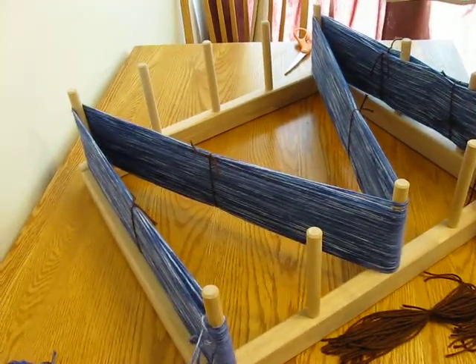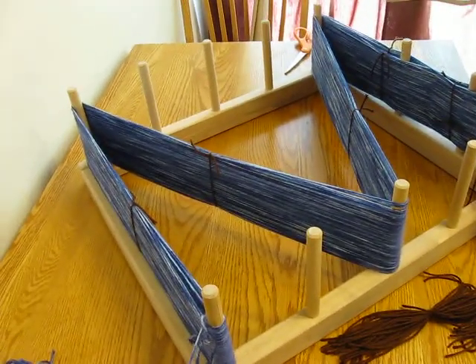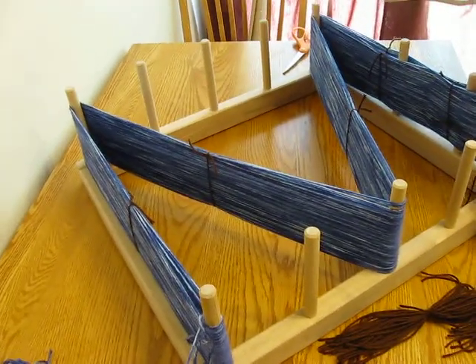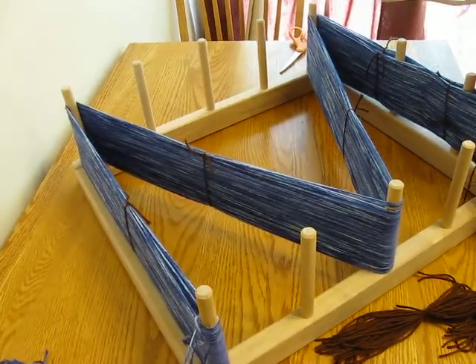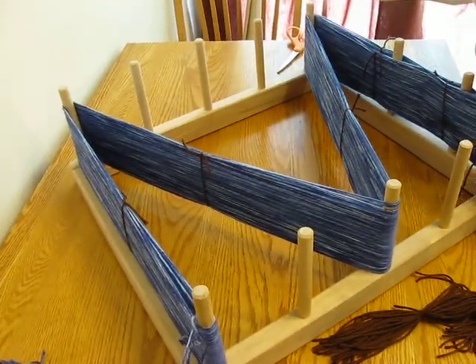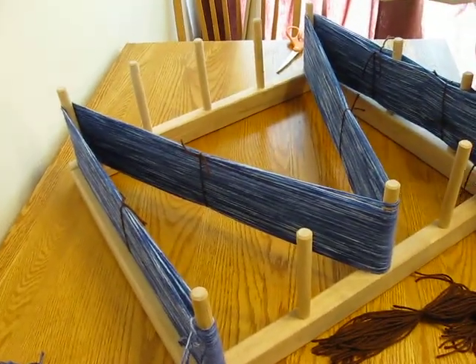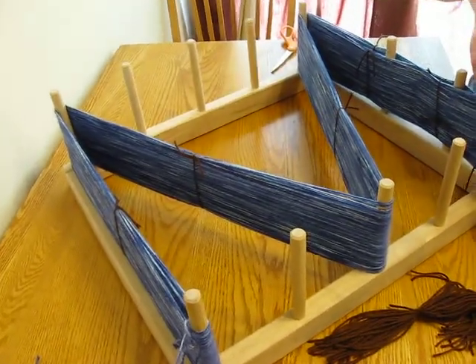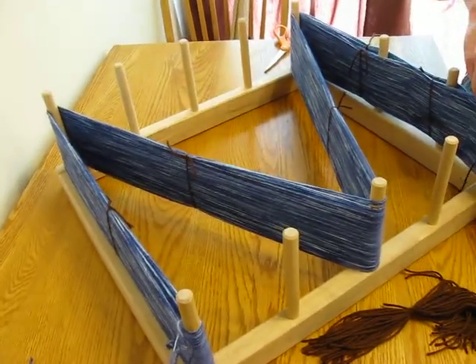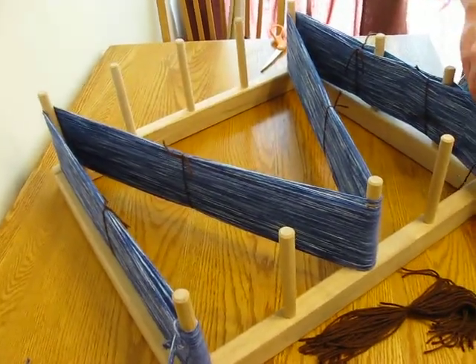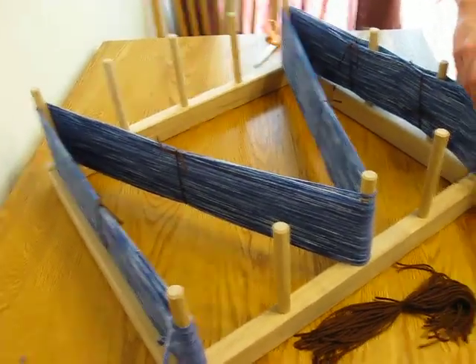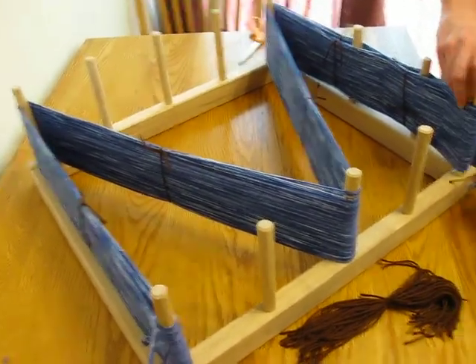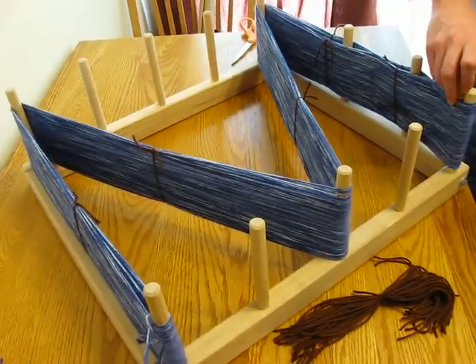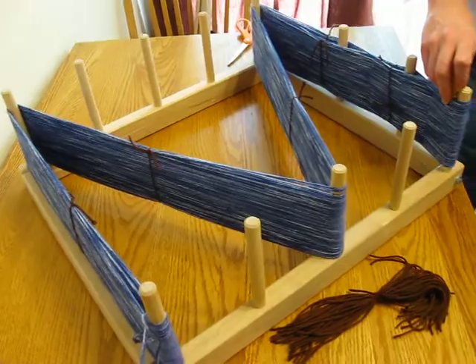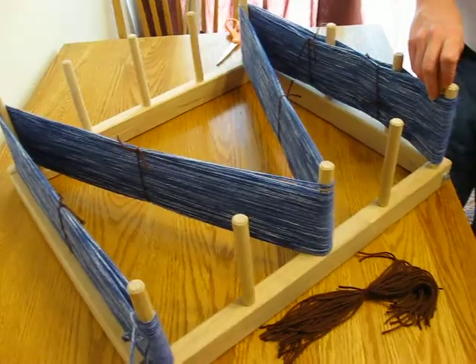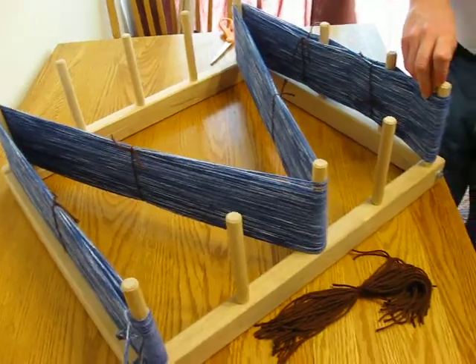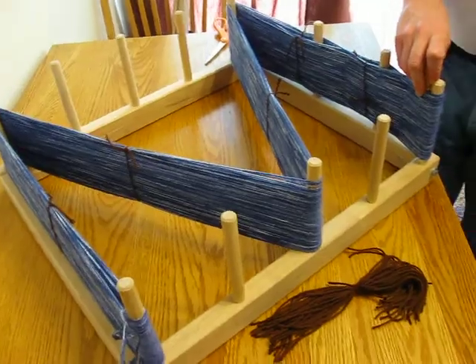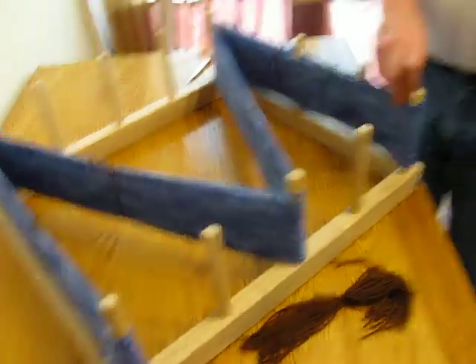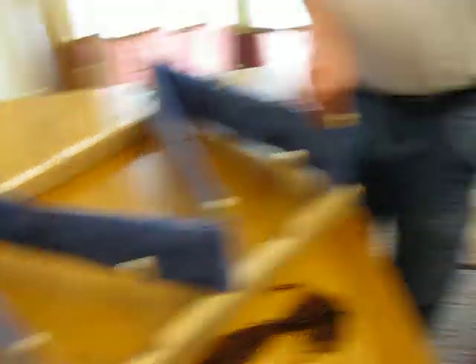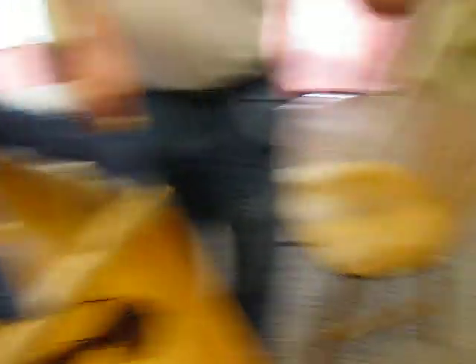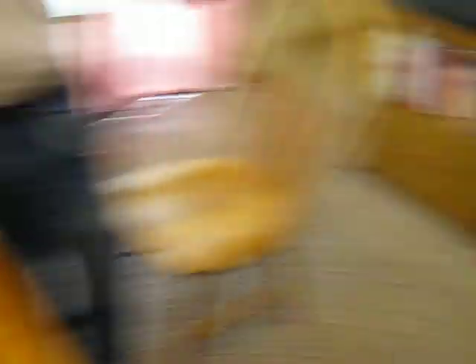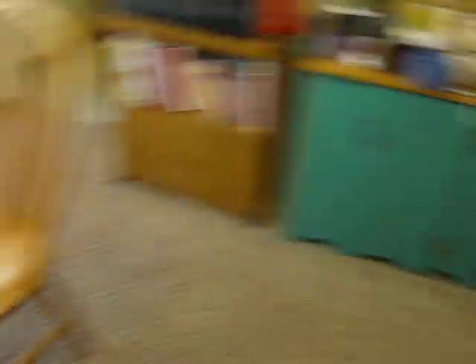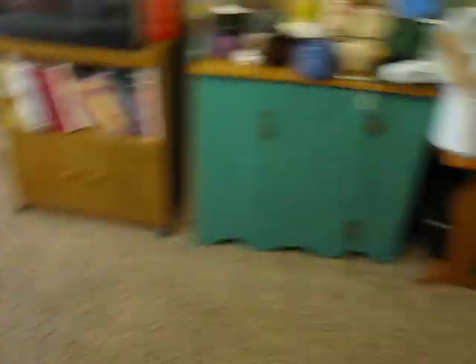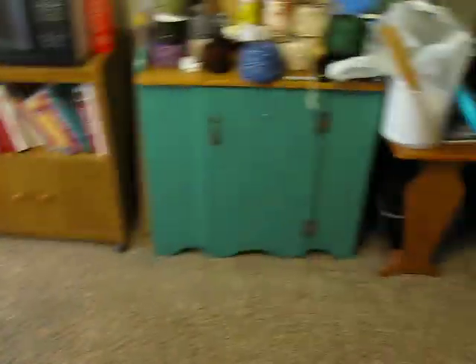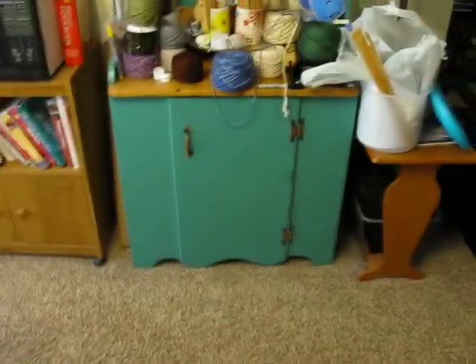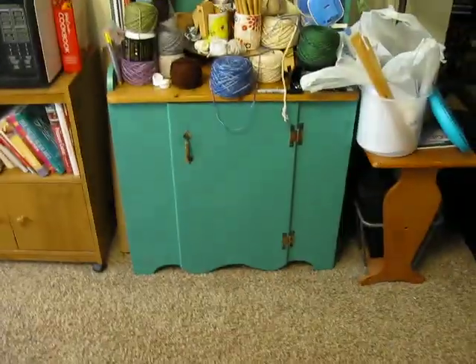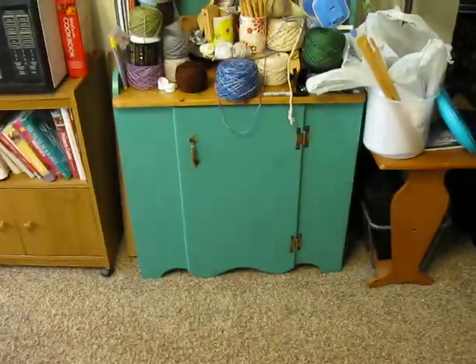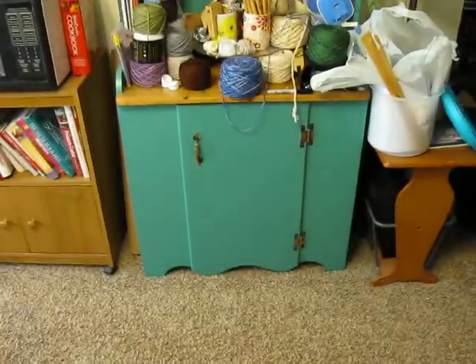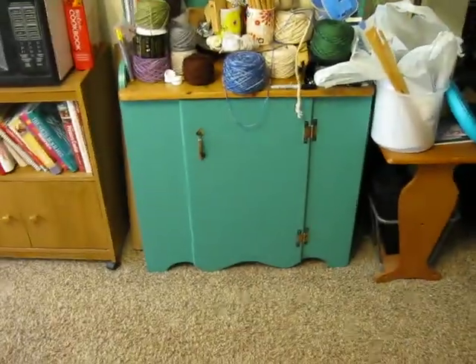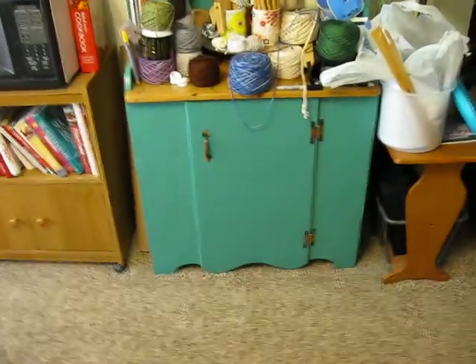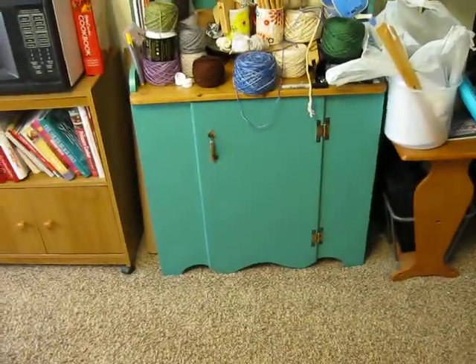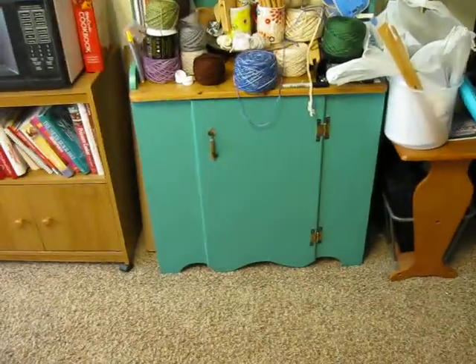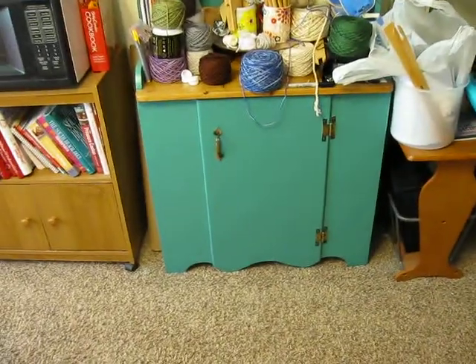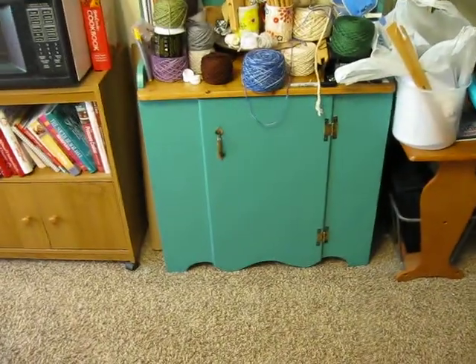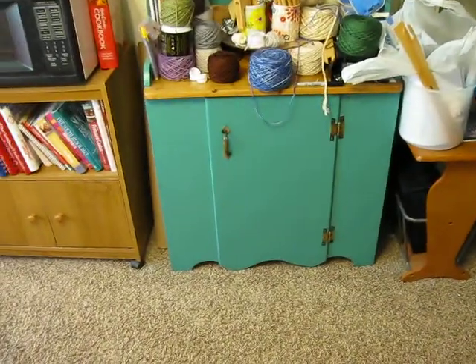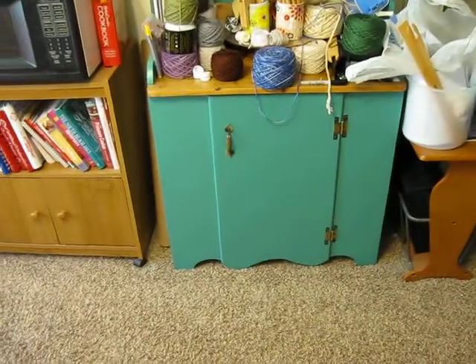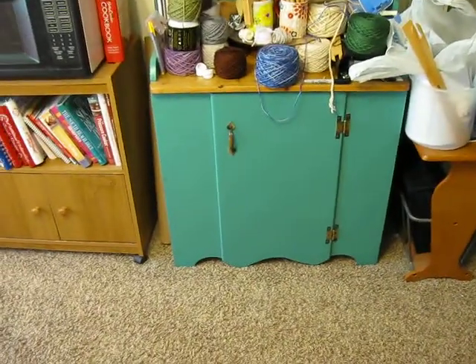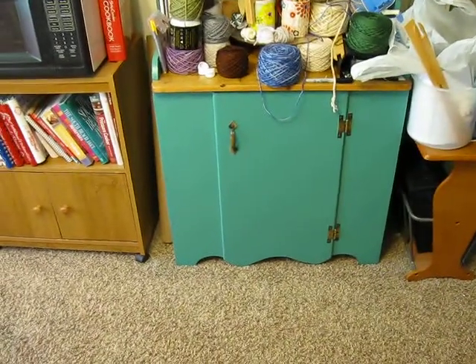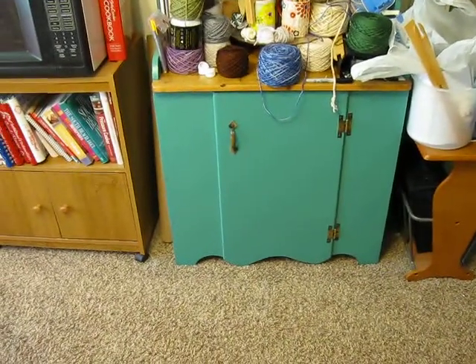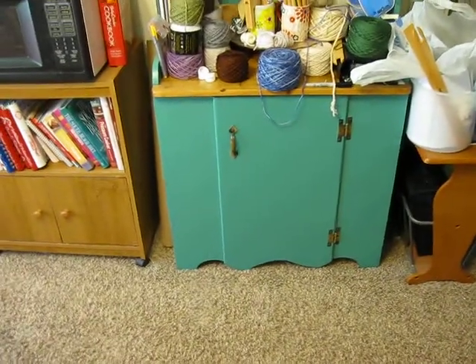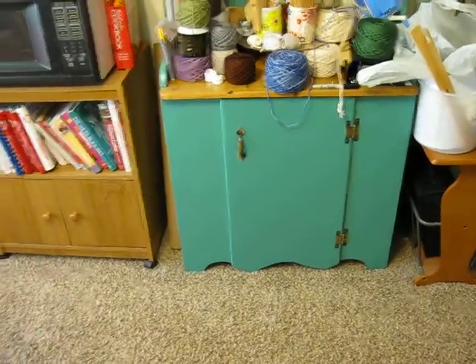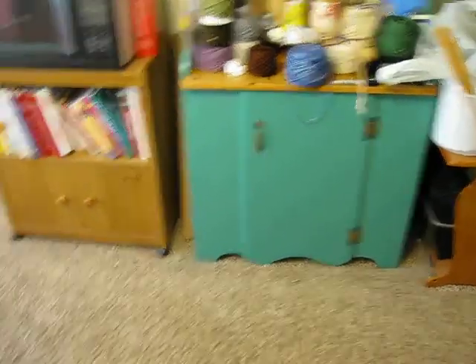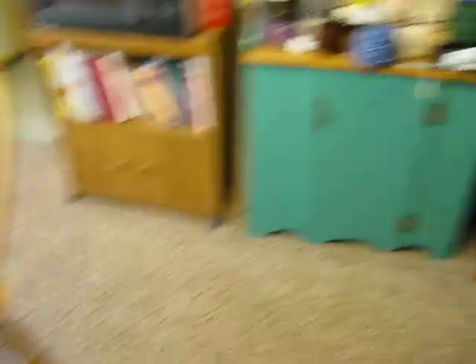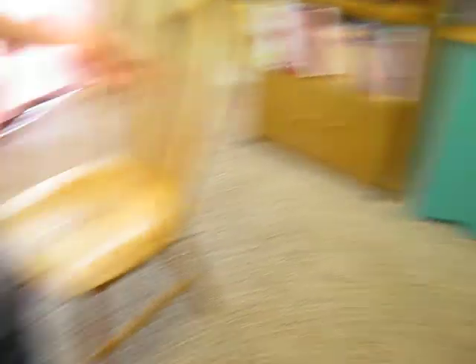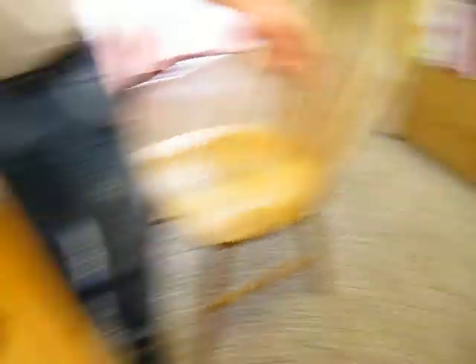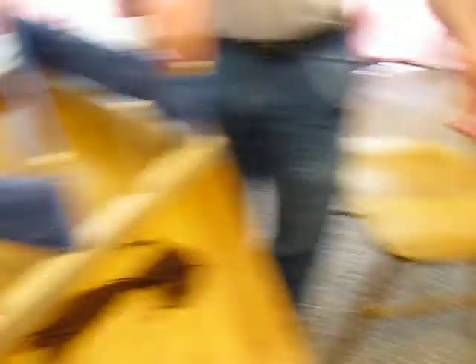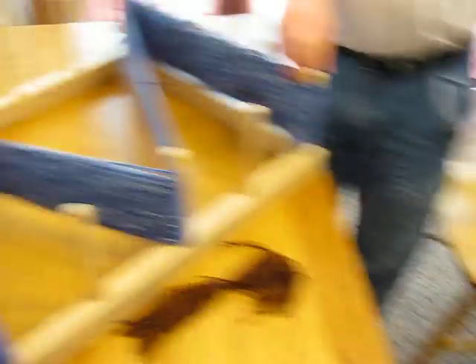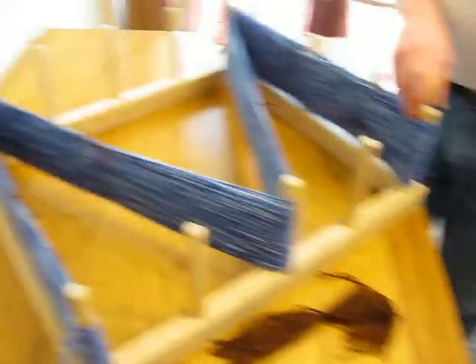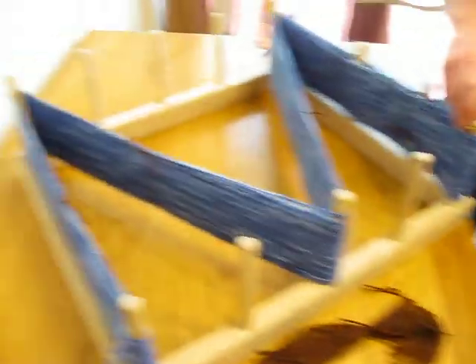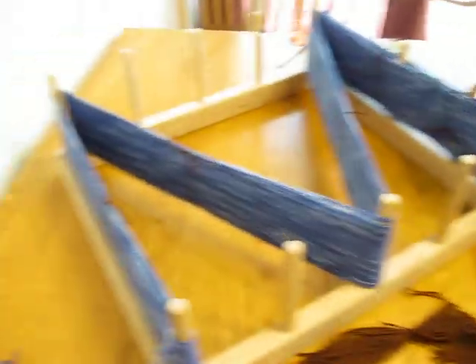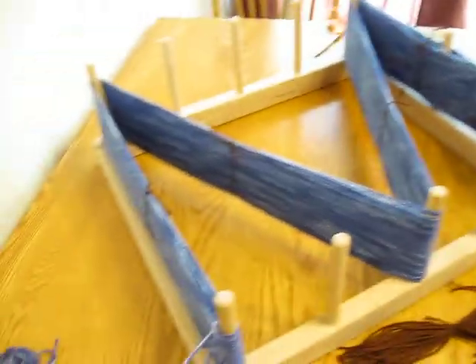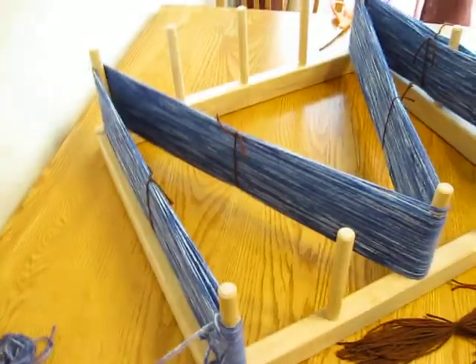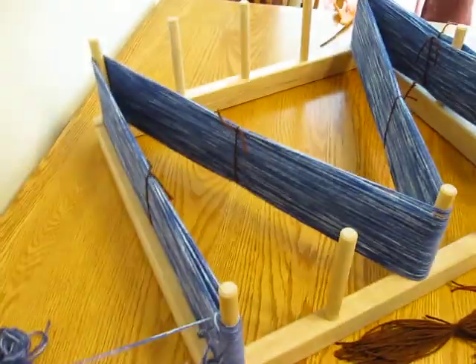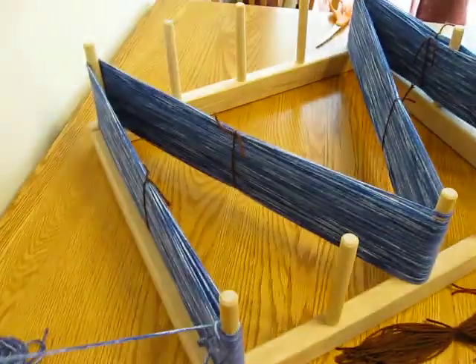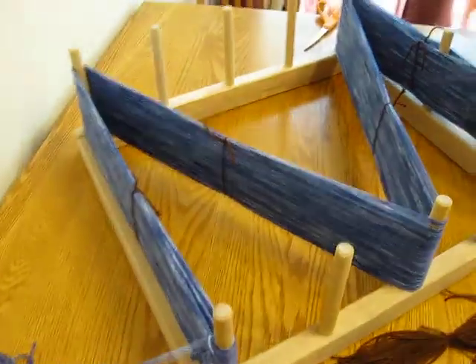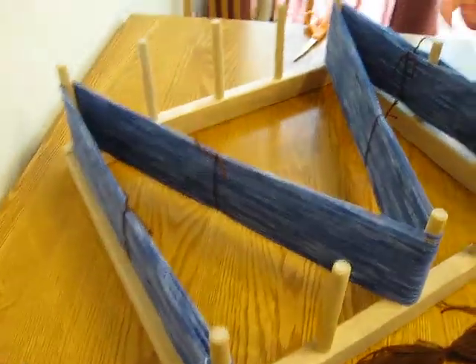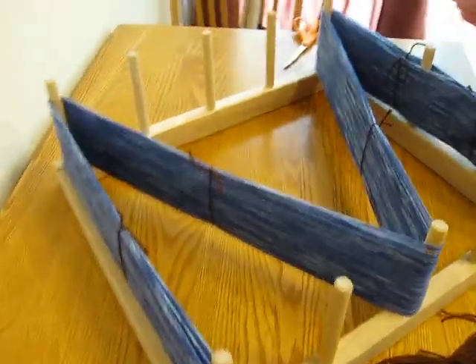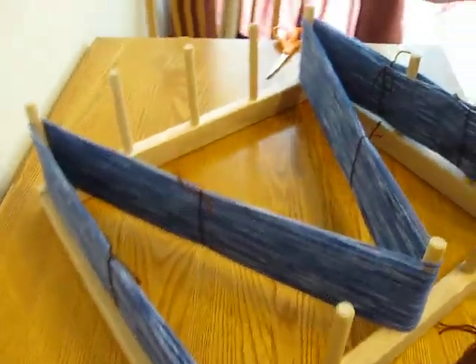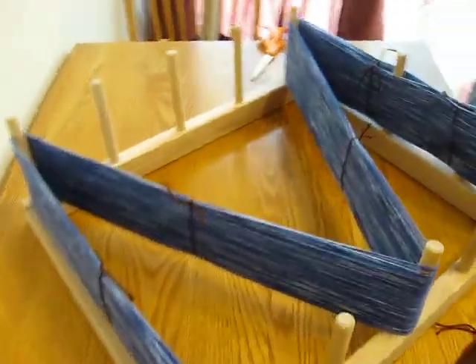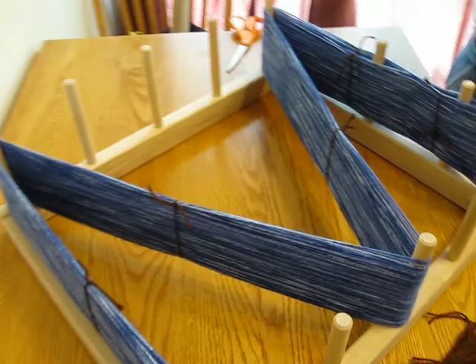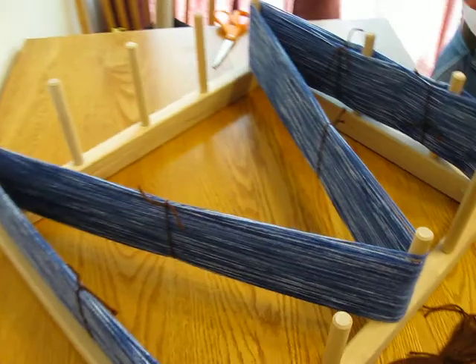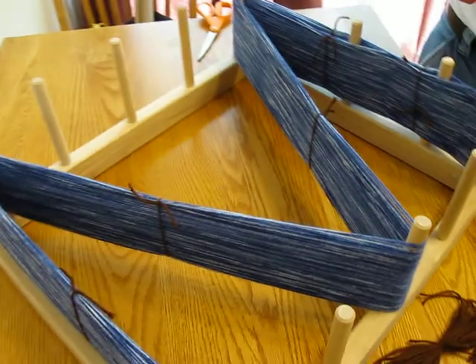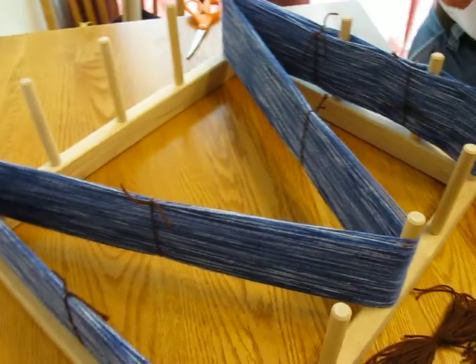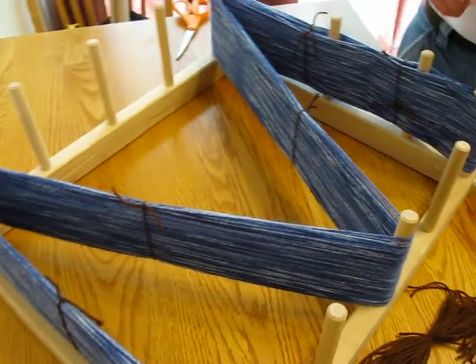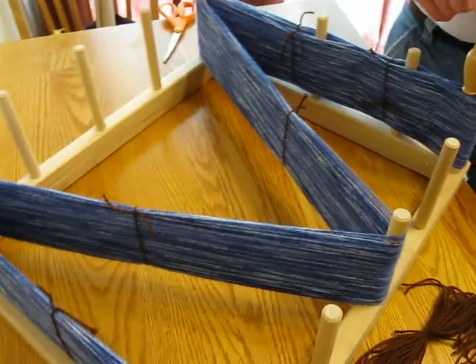No, it's one skein. — Oh, you only used the one? Didn't you start the second one? — Yeah, I started it. — So it's one and a half.